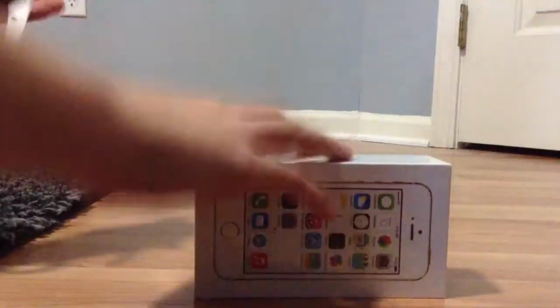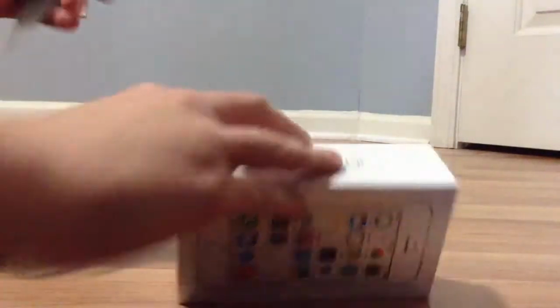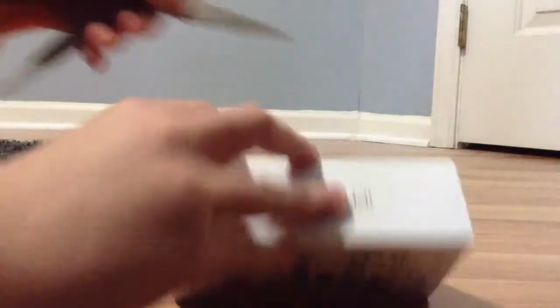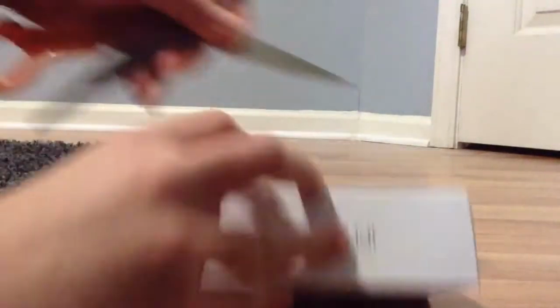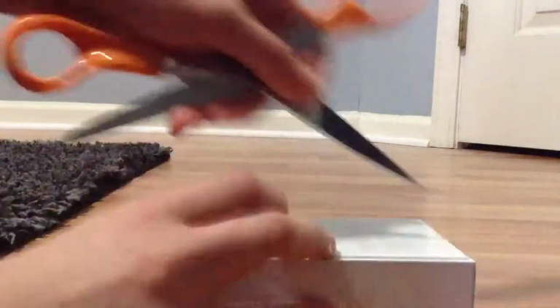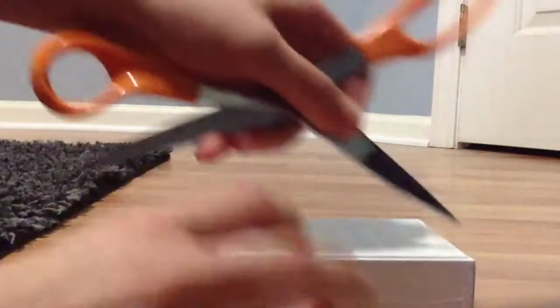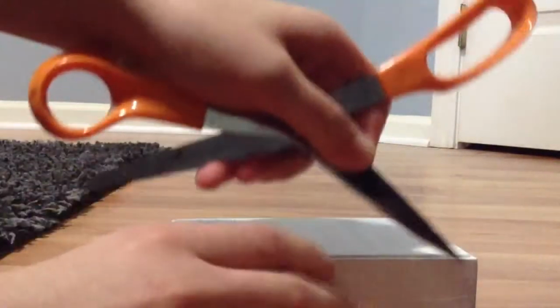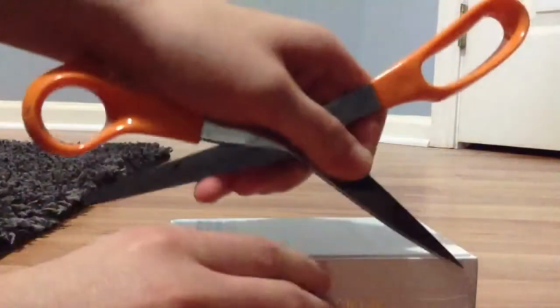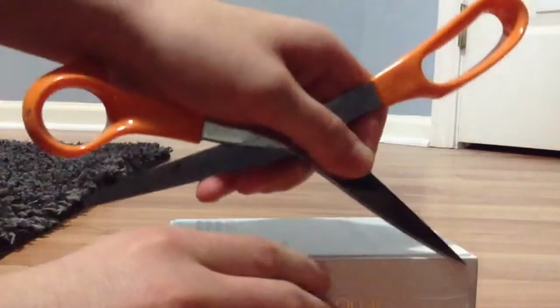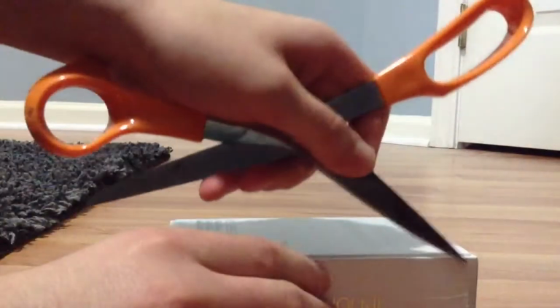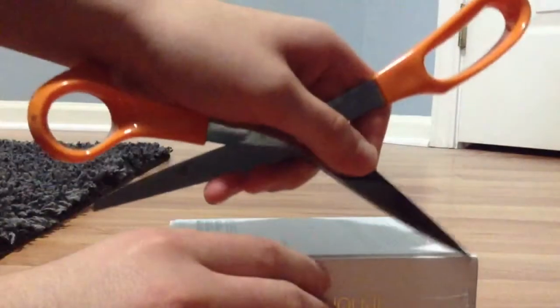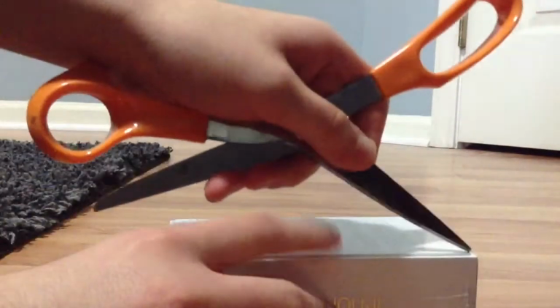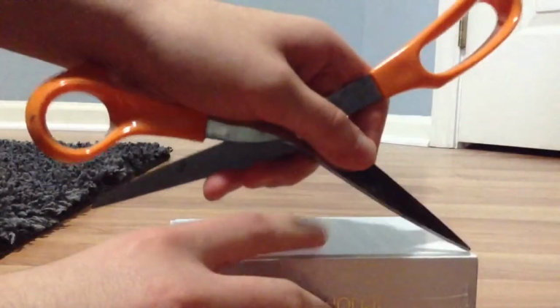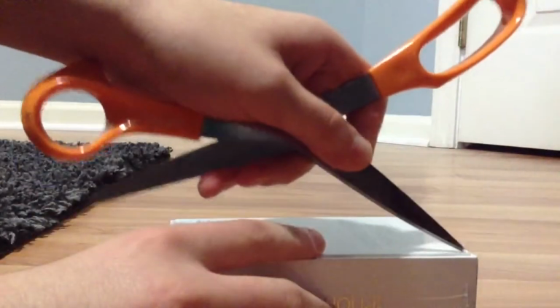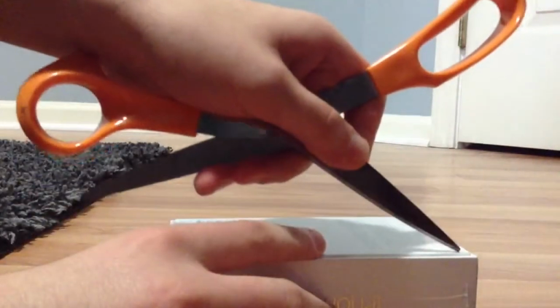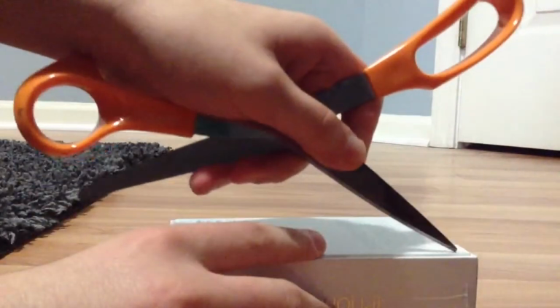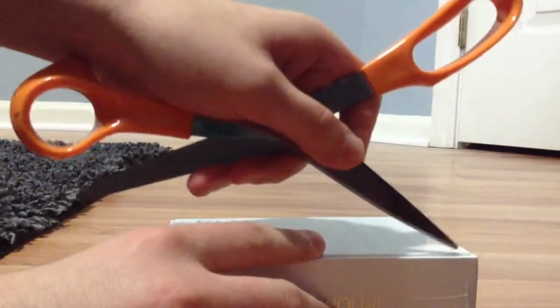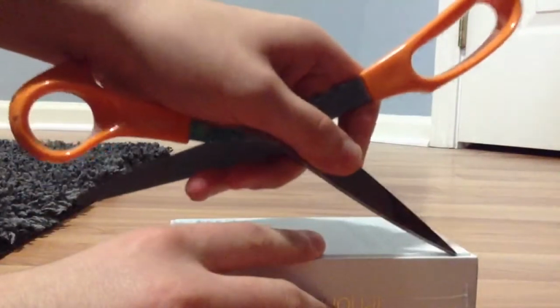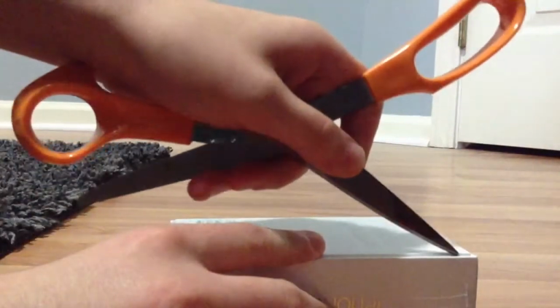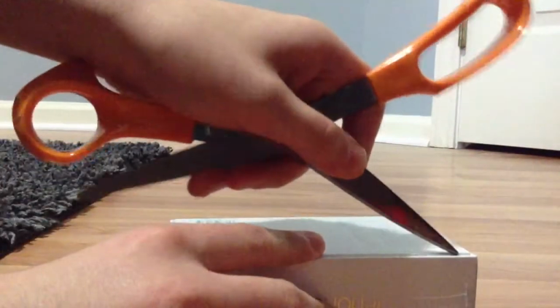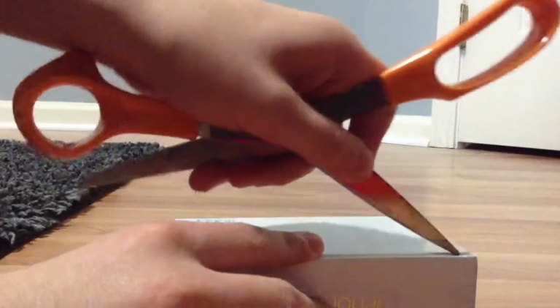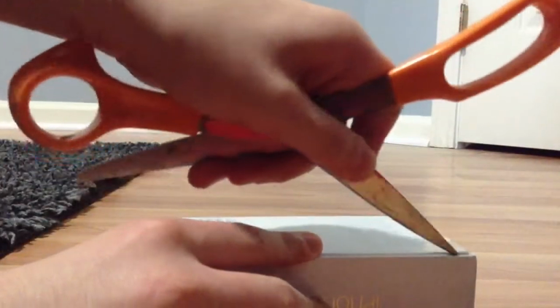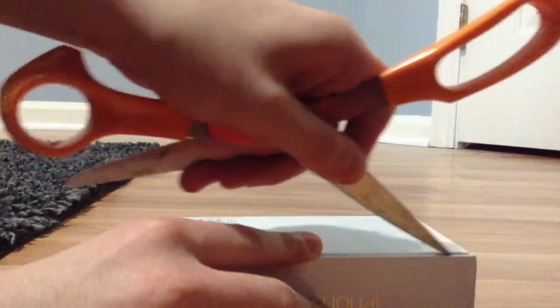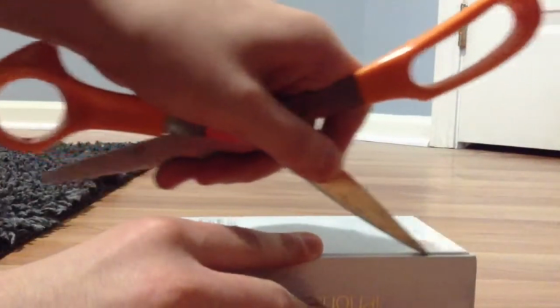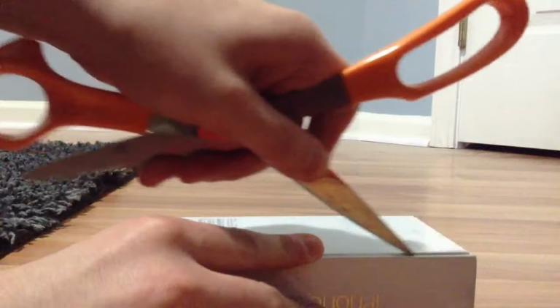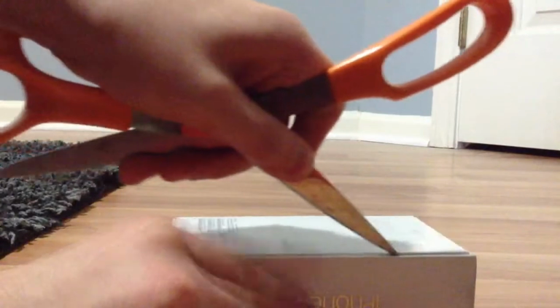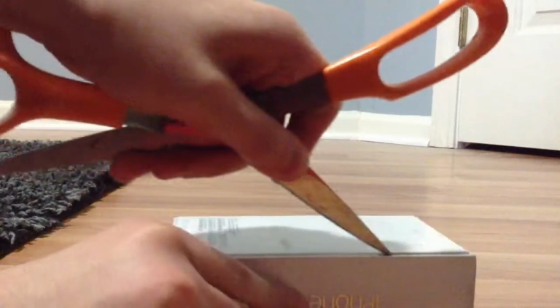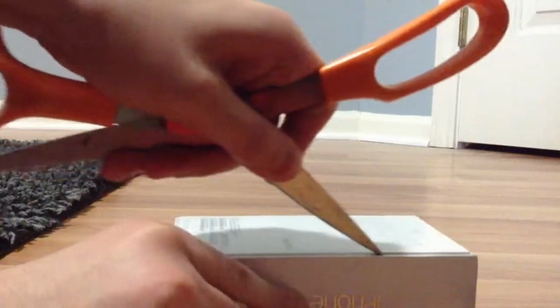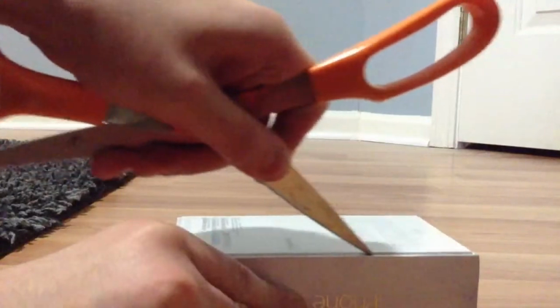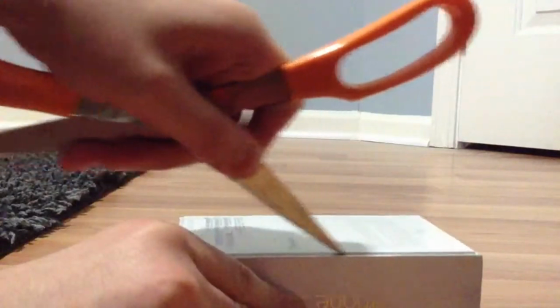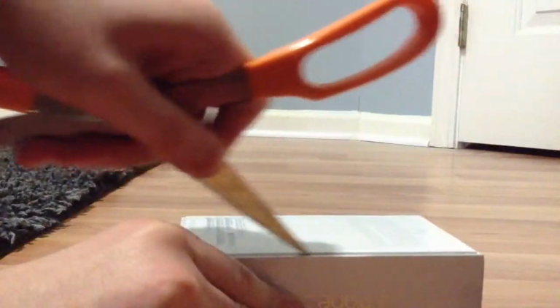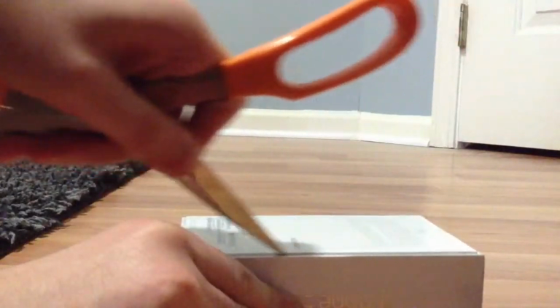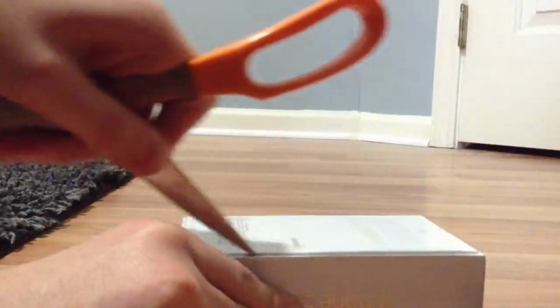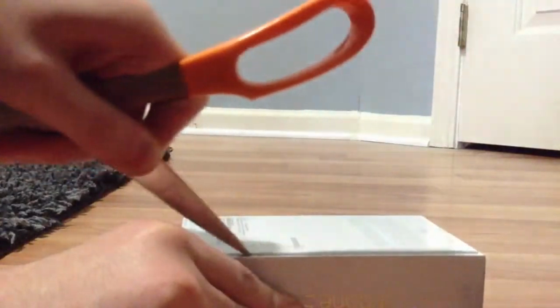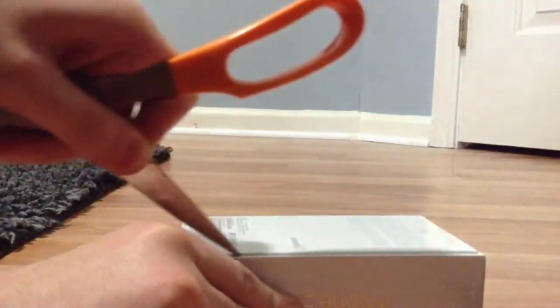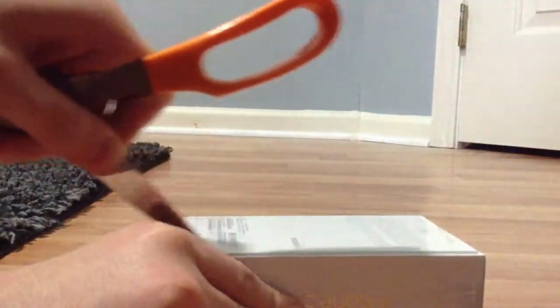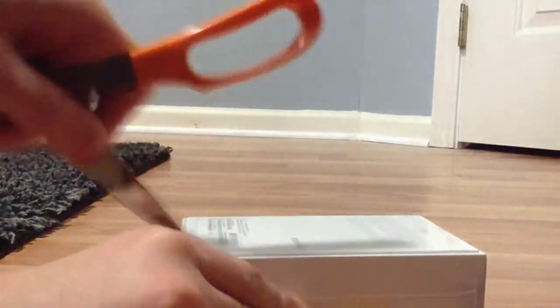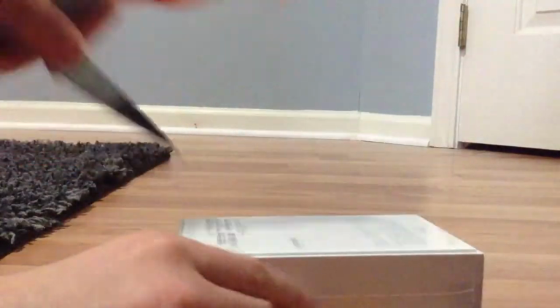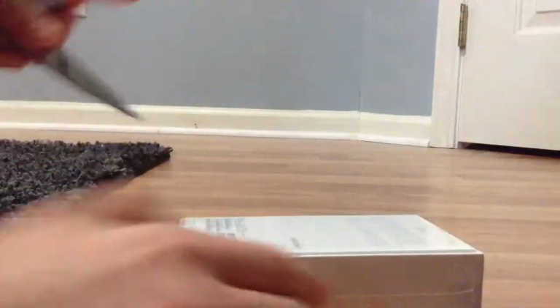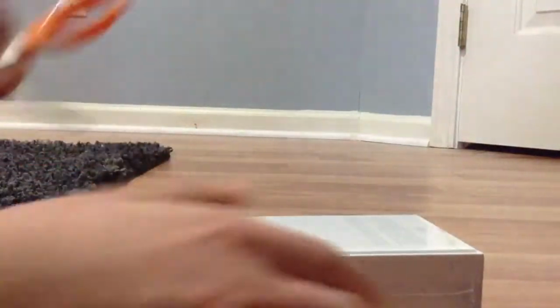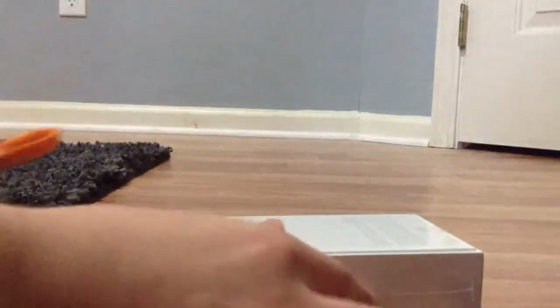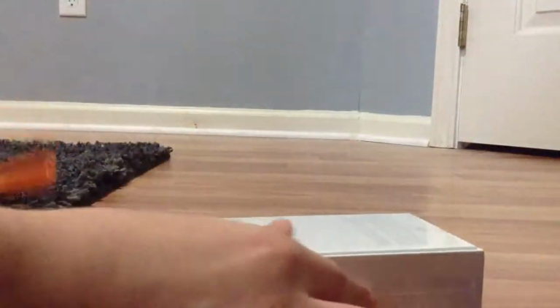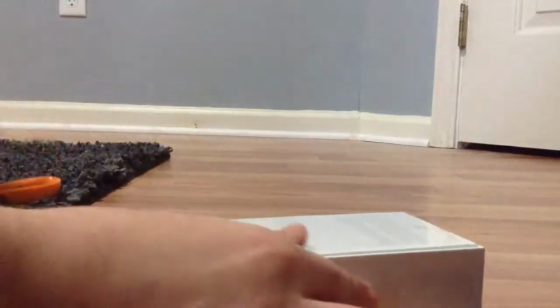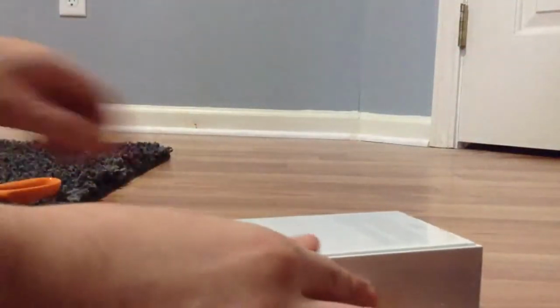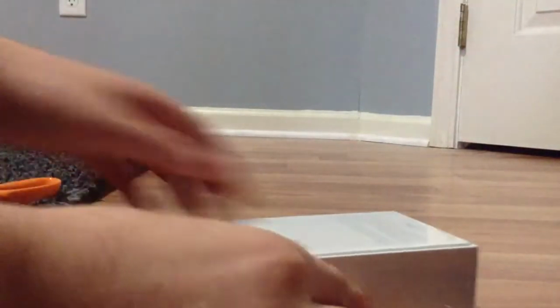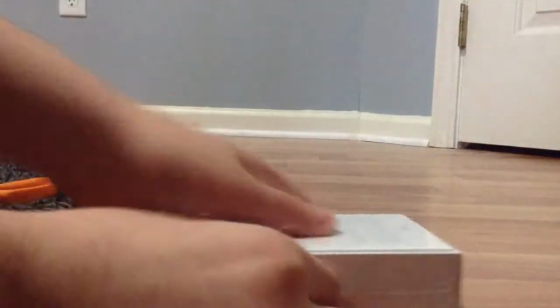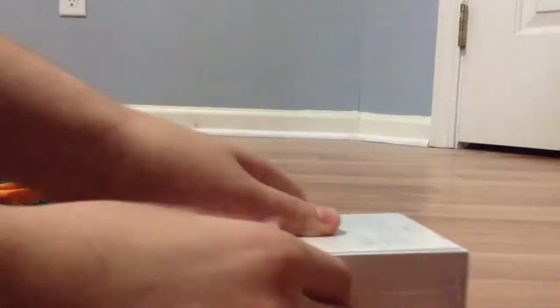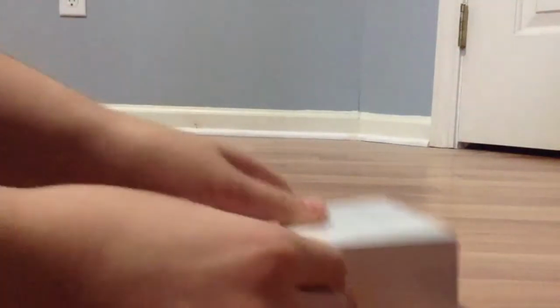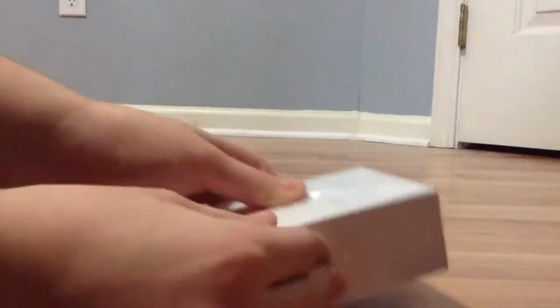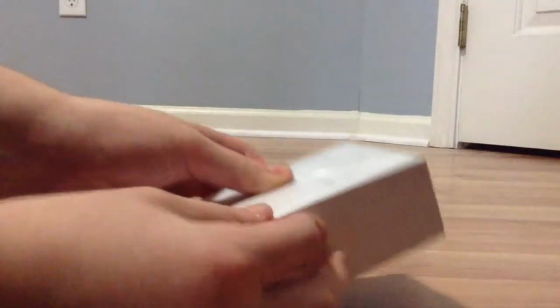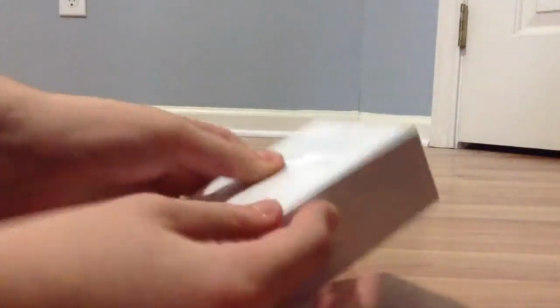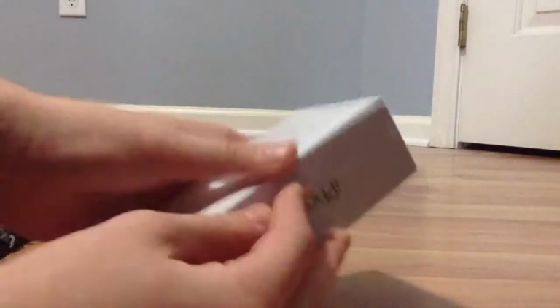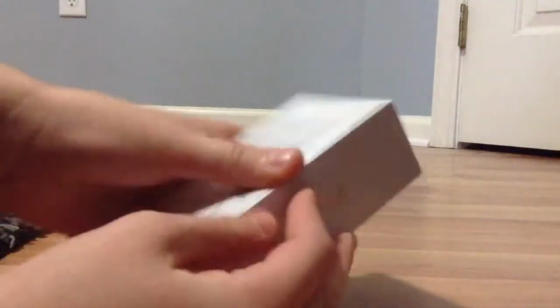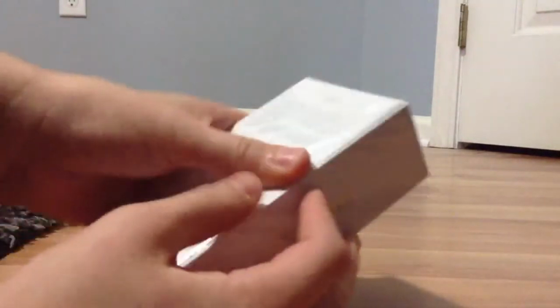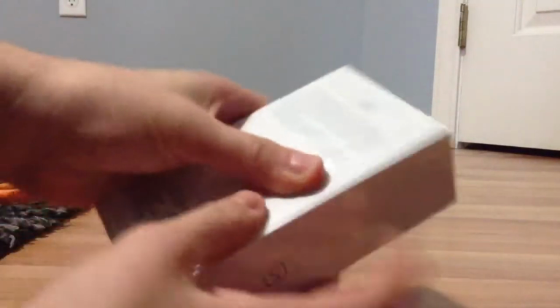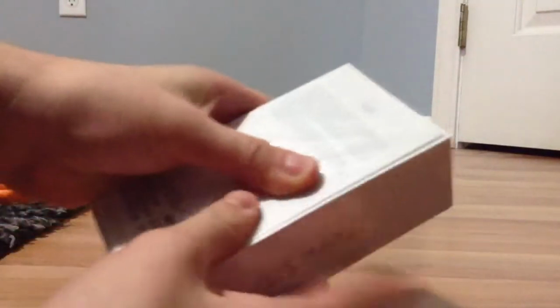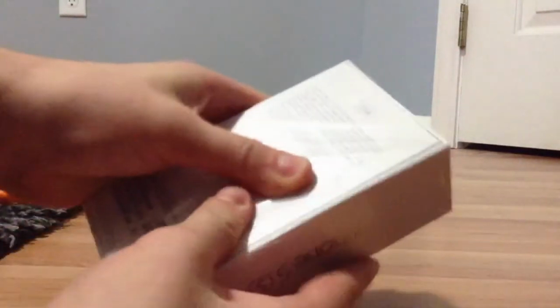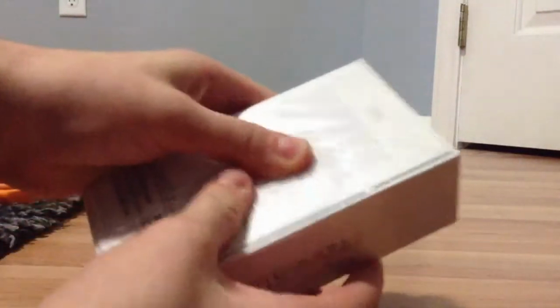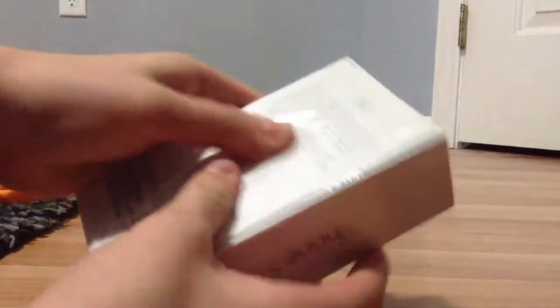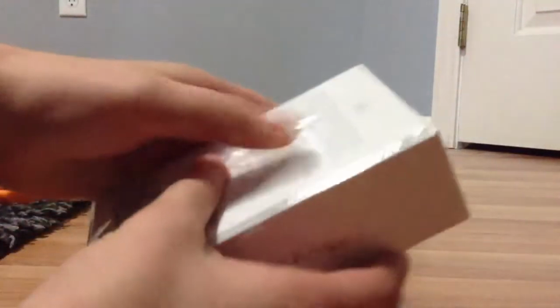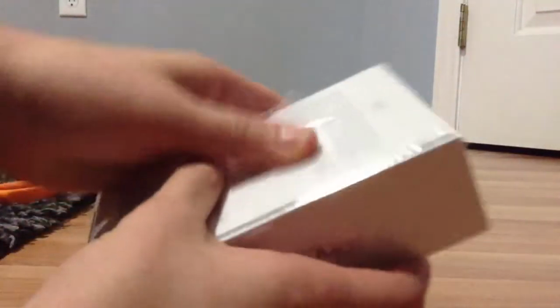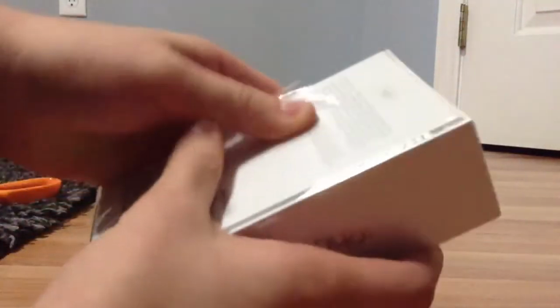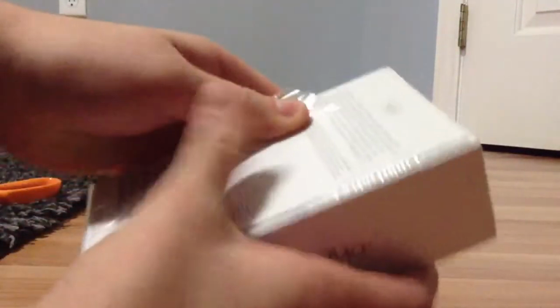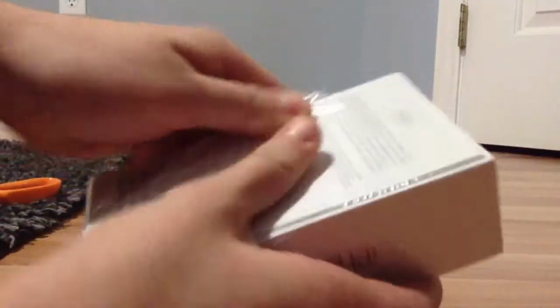Let's see. Get my scissors, cut the plastic, and here we go.